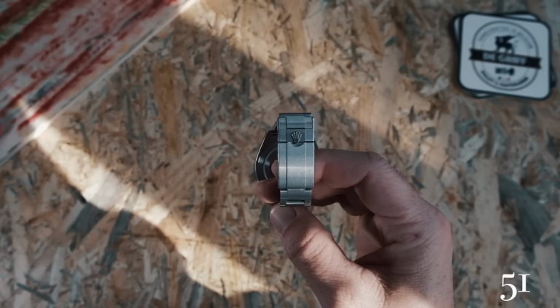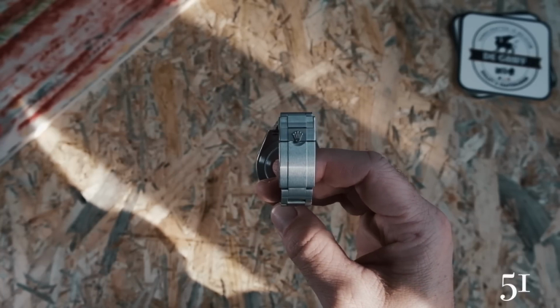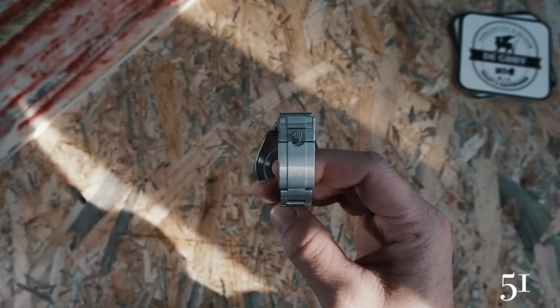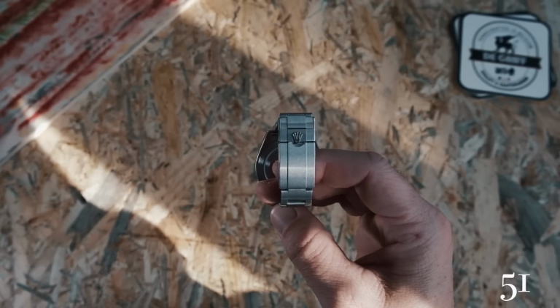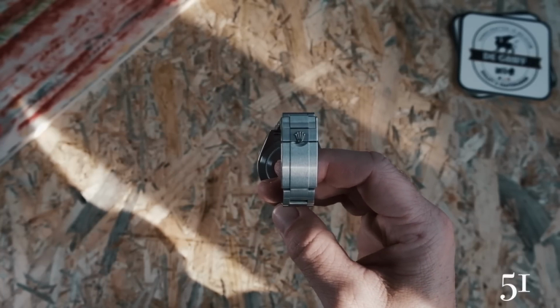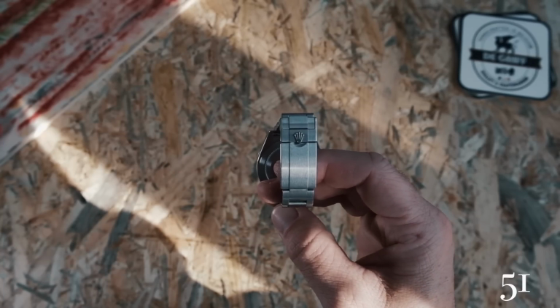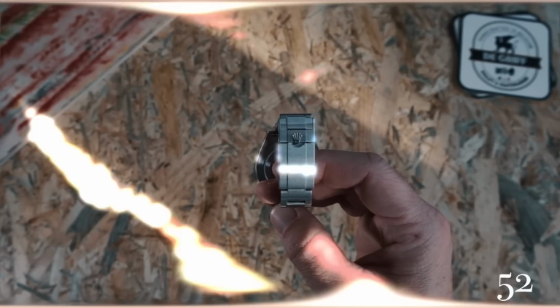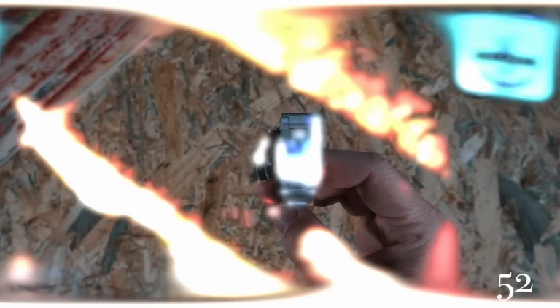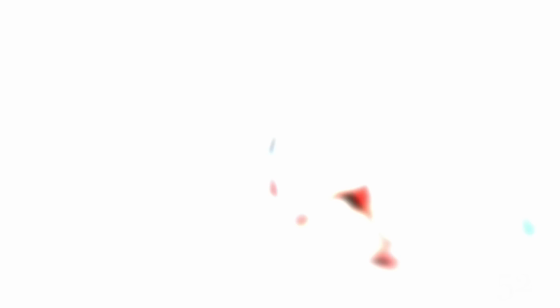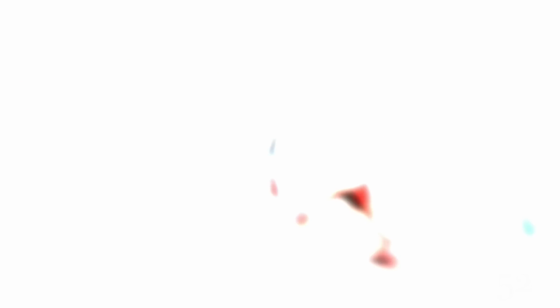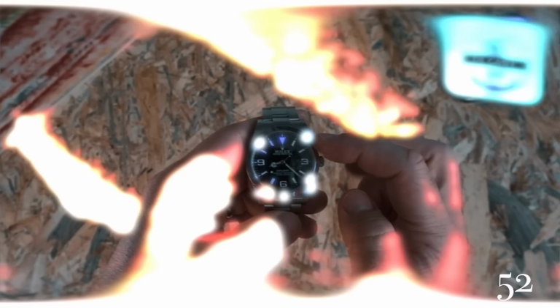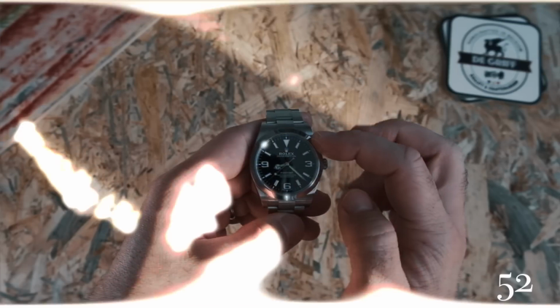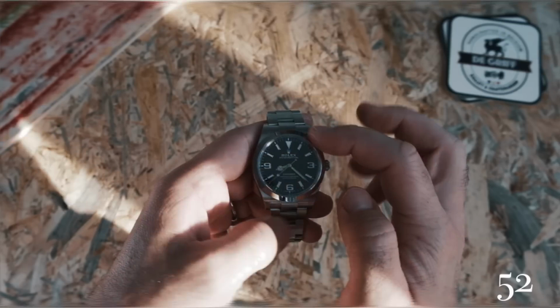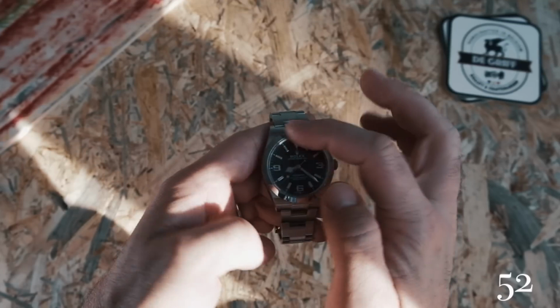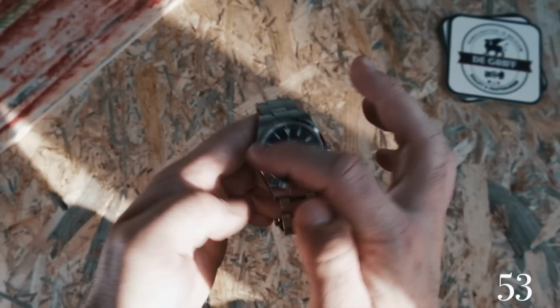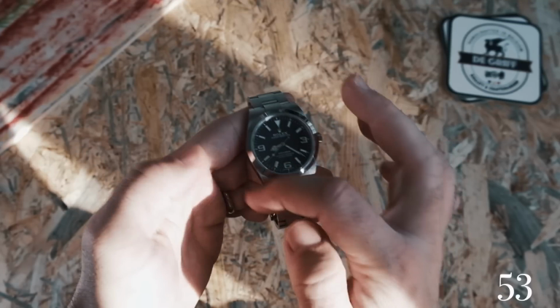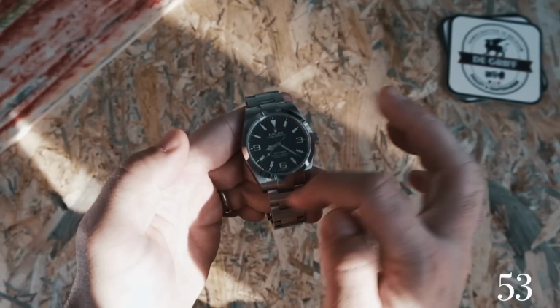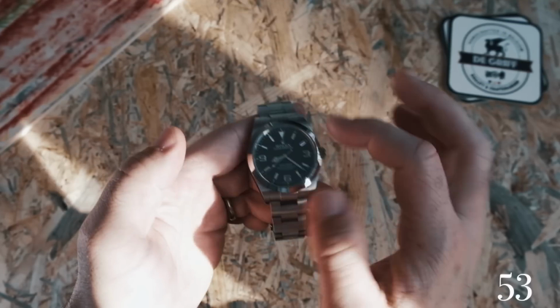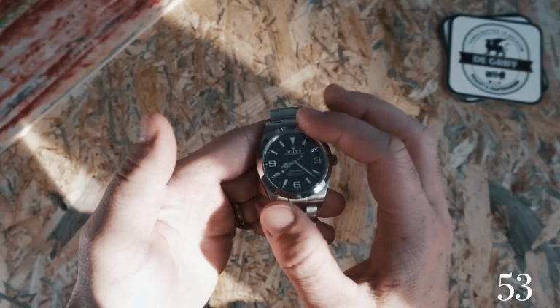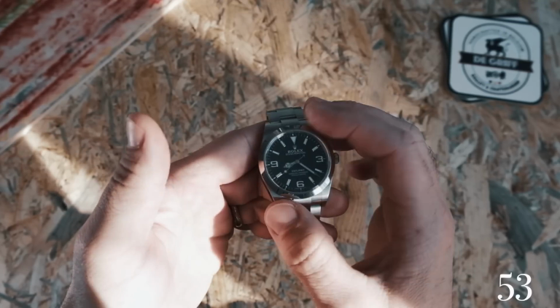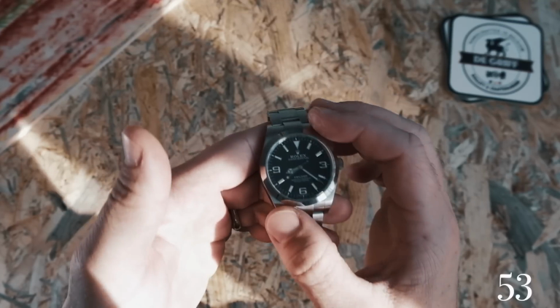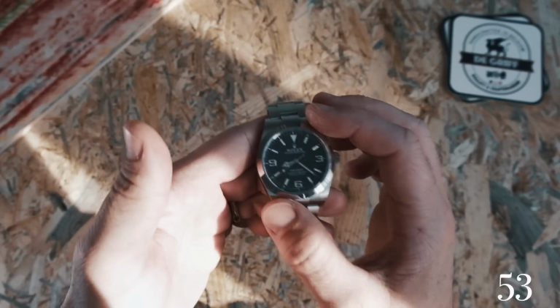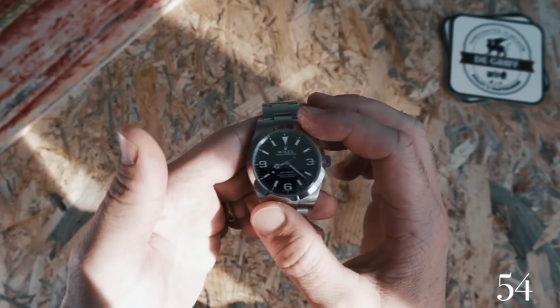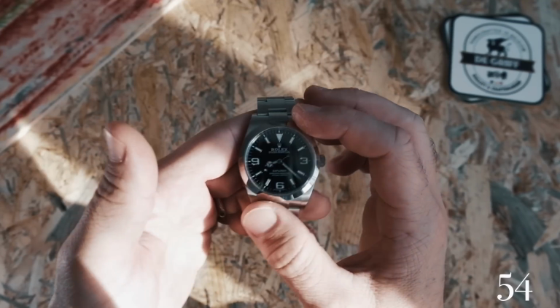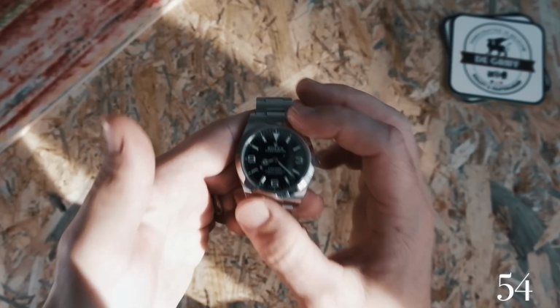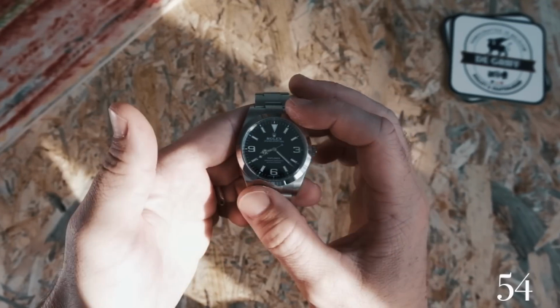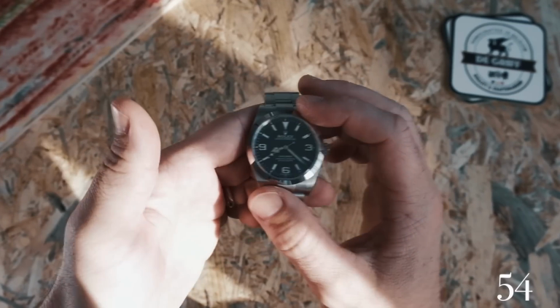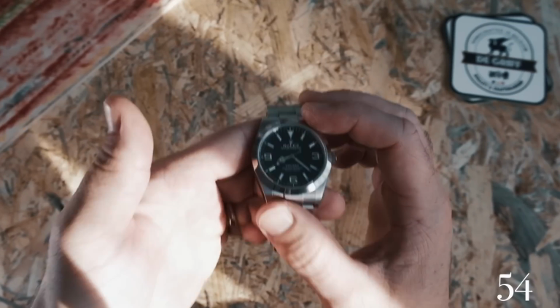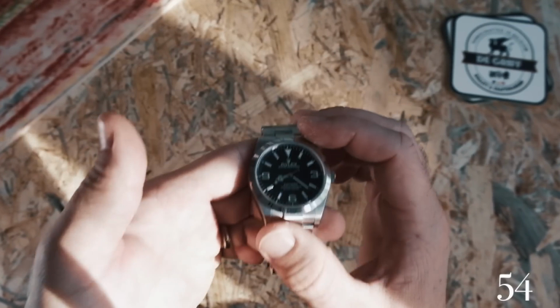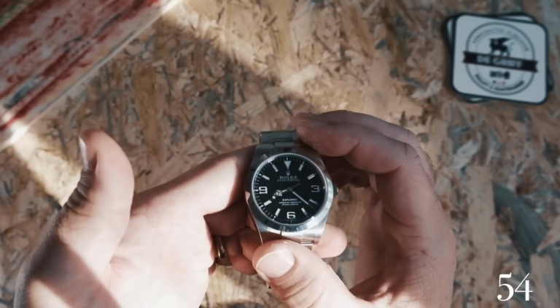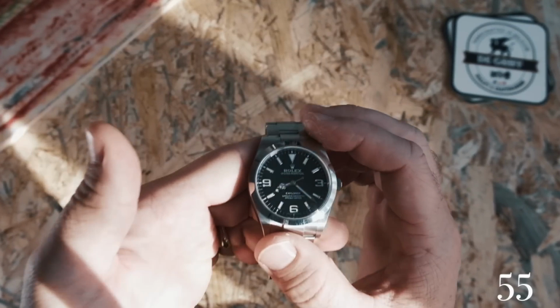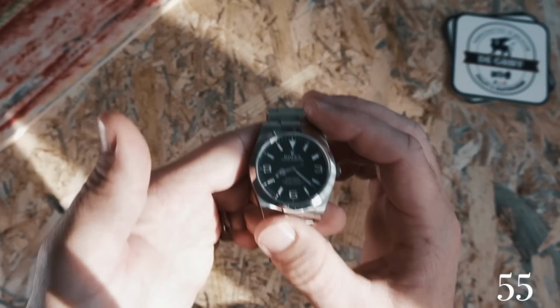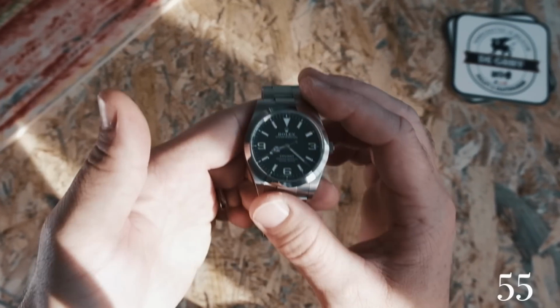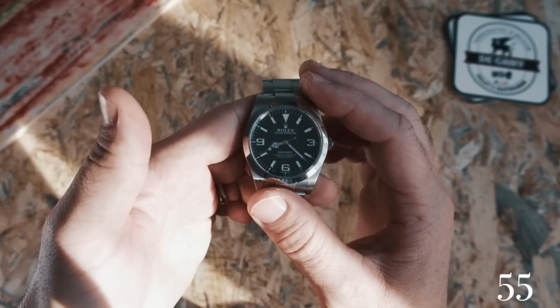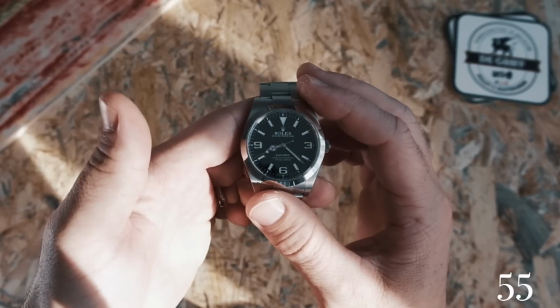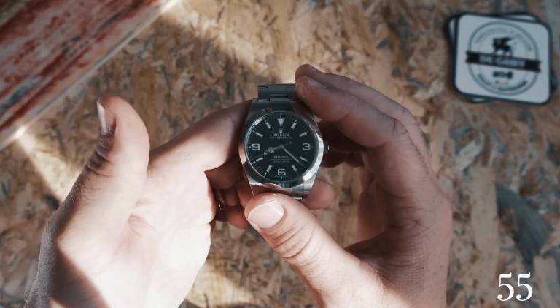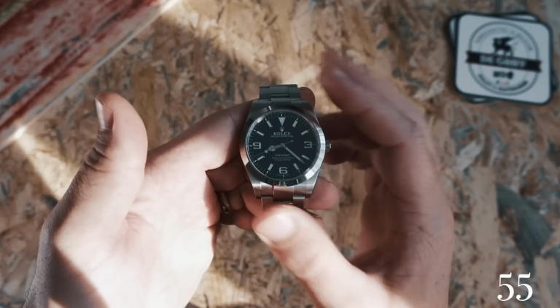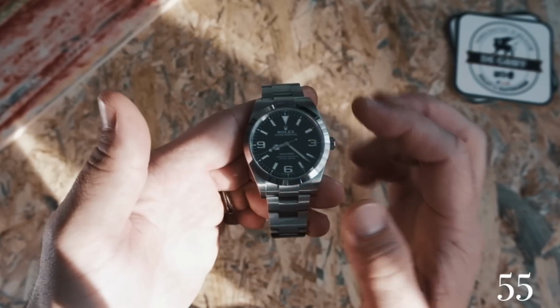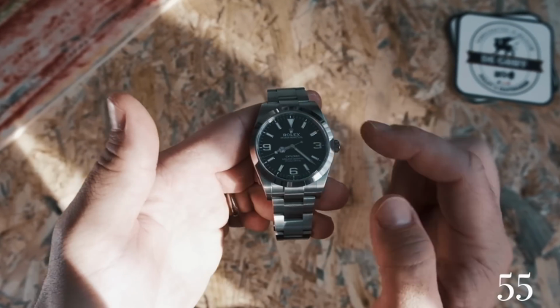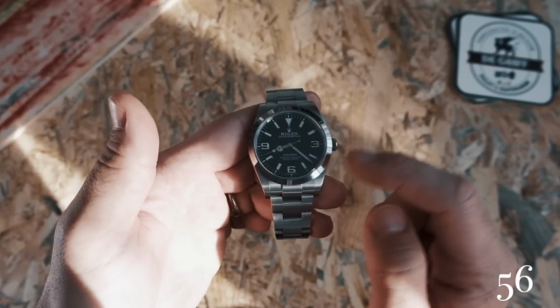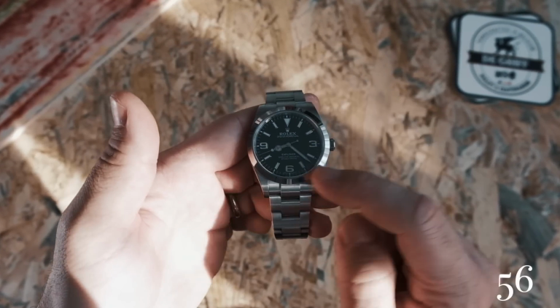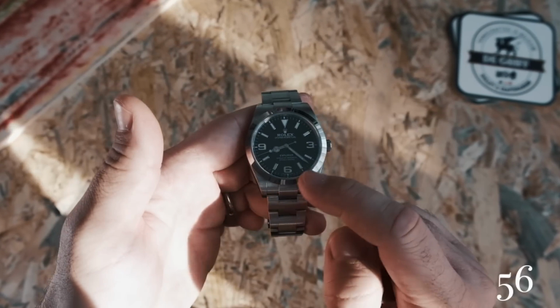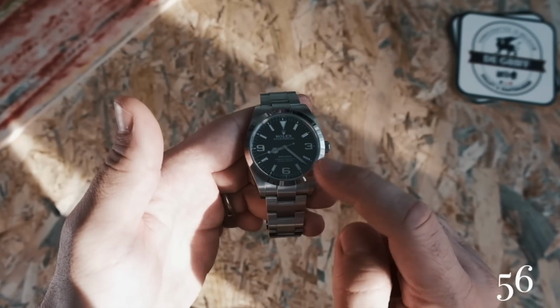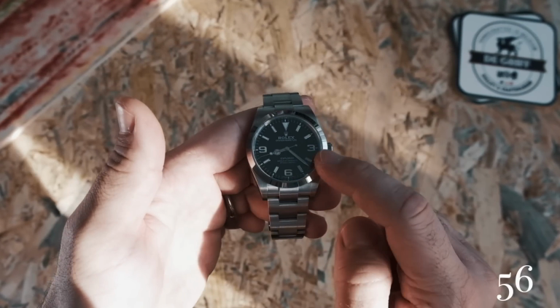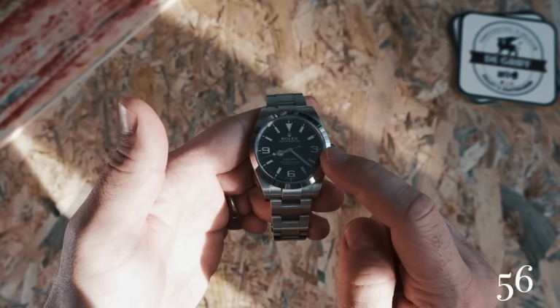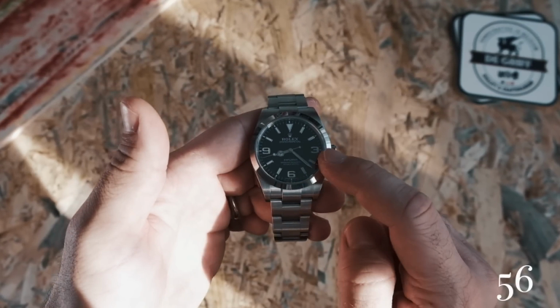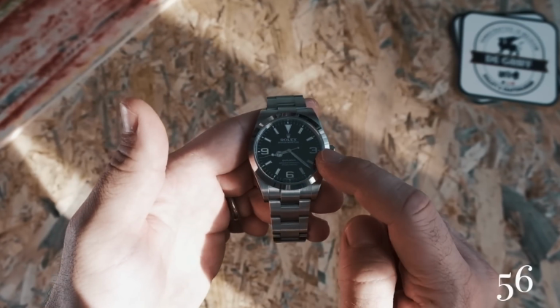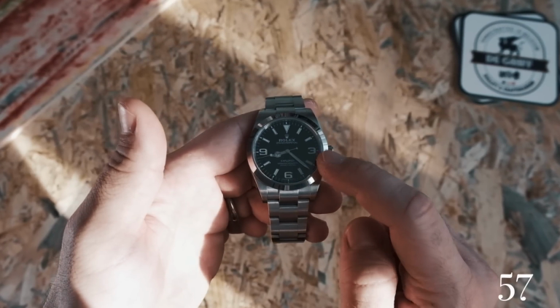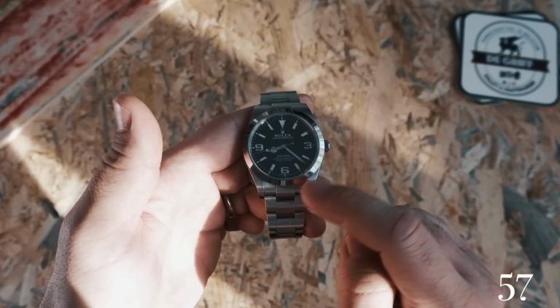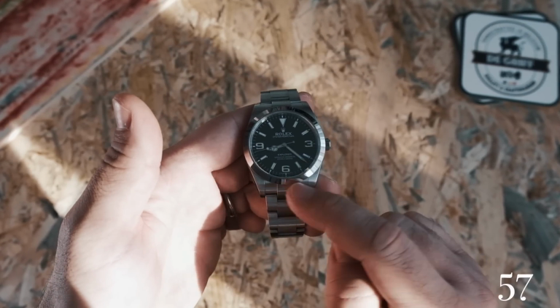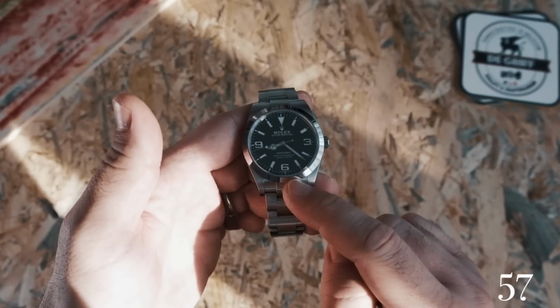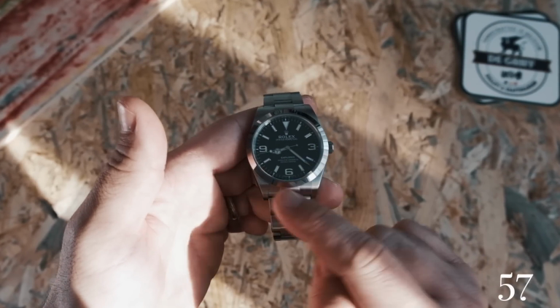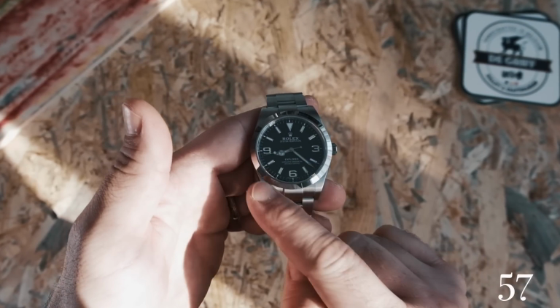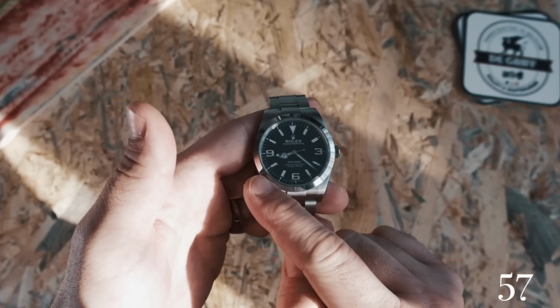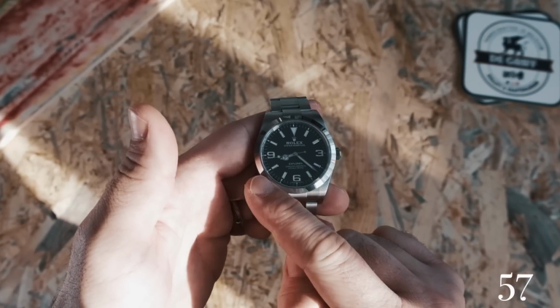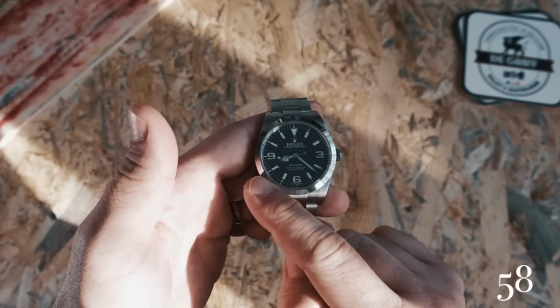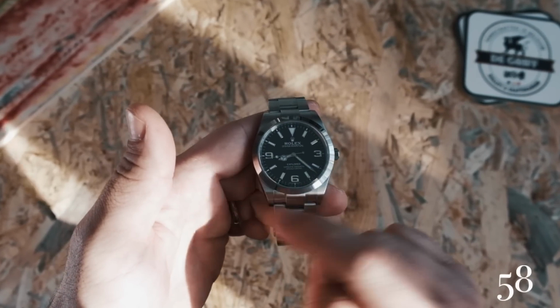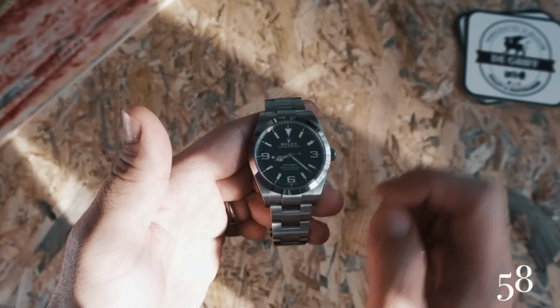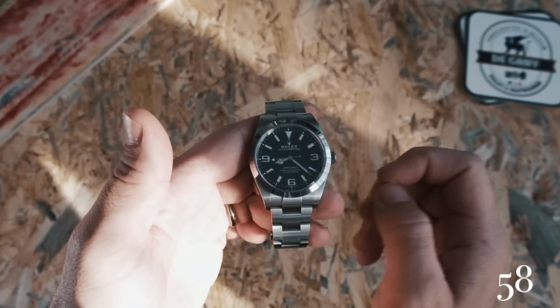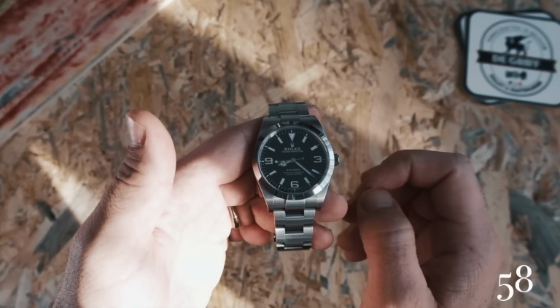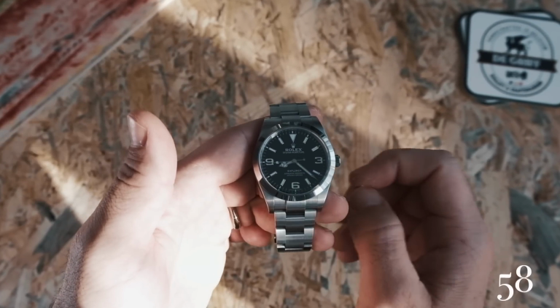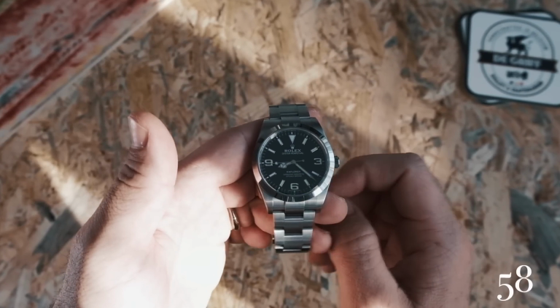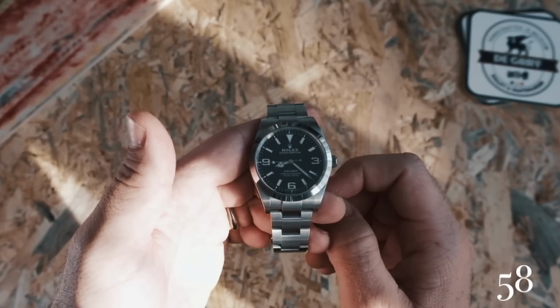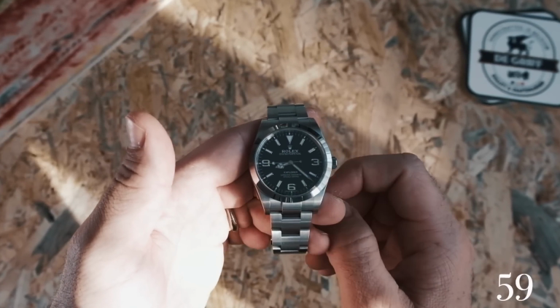The chronometer caliber 3132 is built like a tank and features Rolex's parachrom hairspring and Paraflex shock absorber.